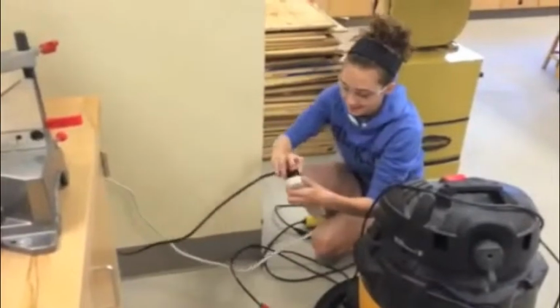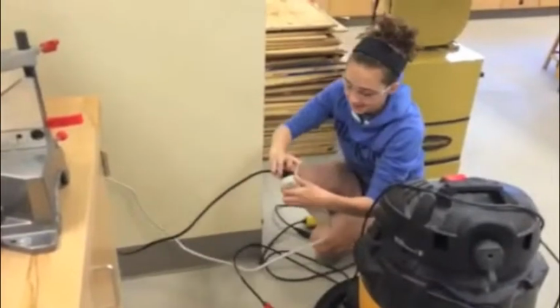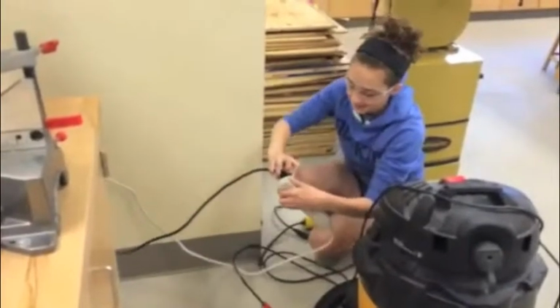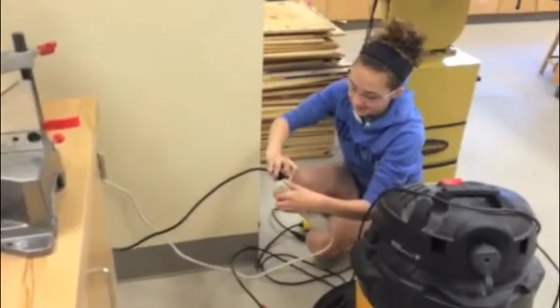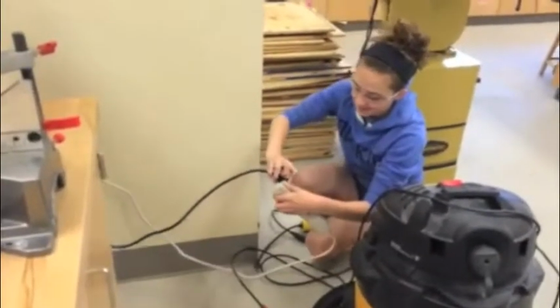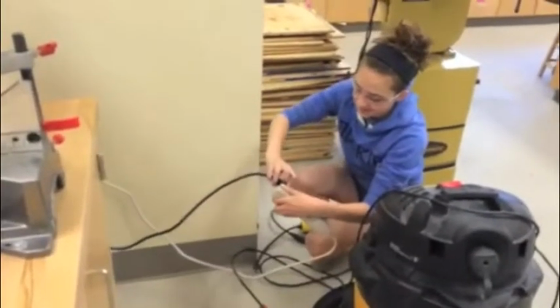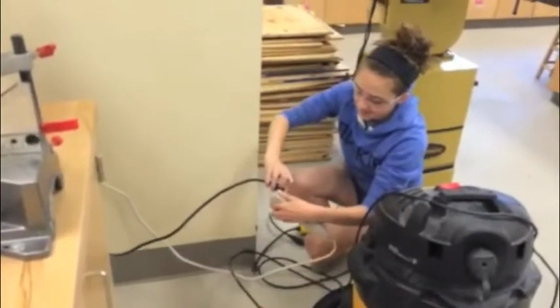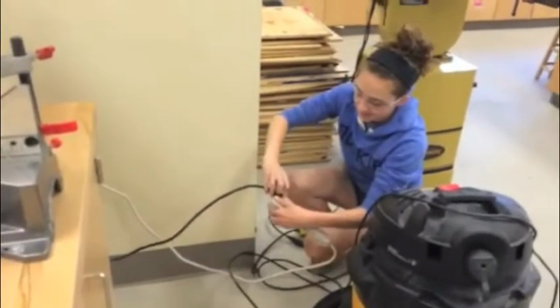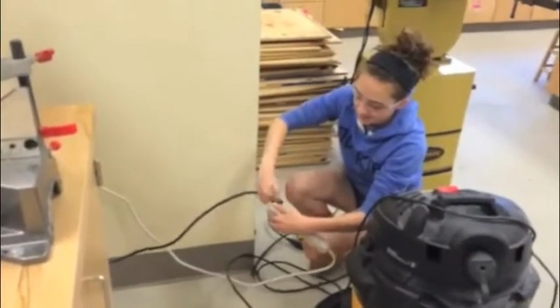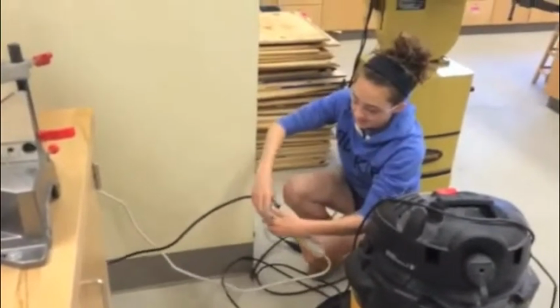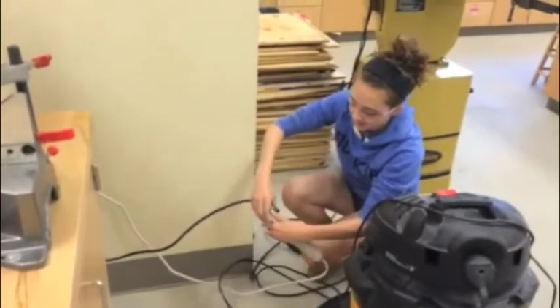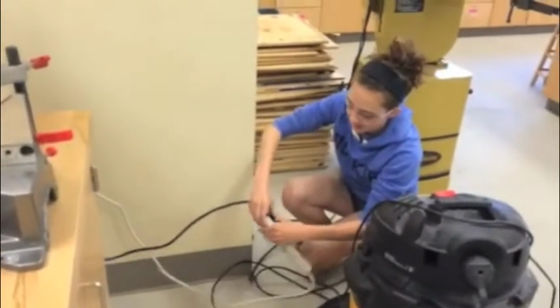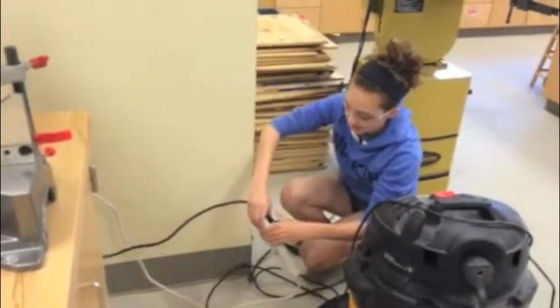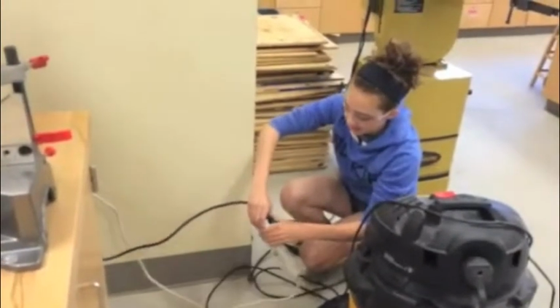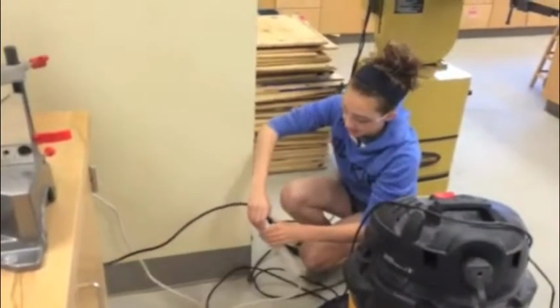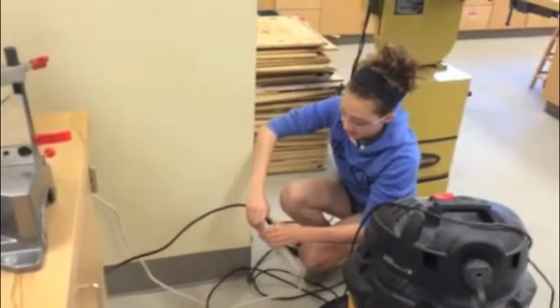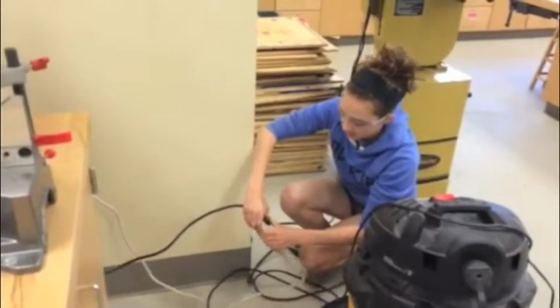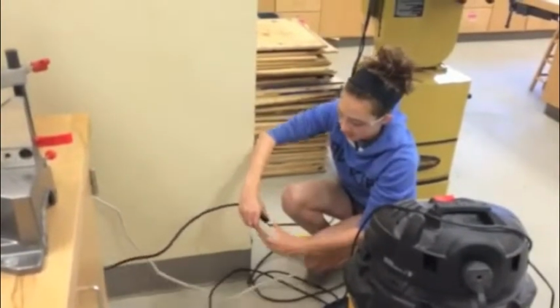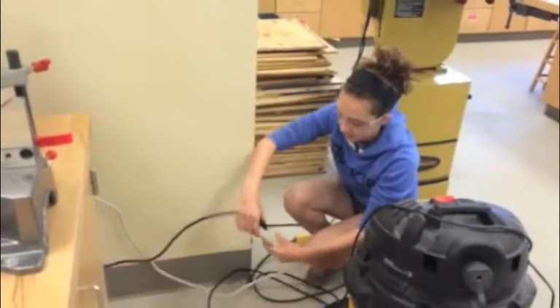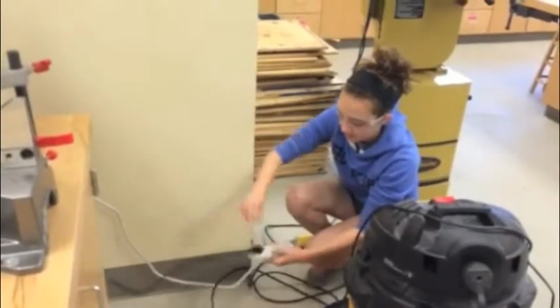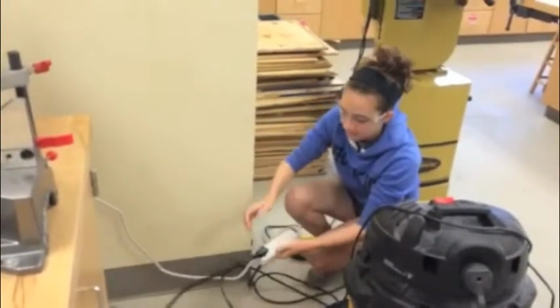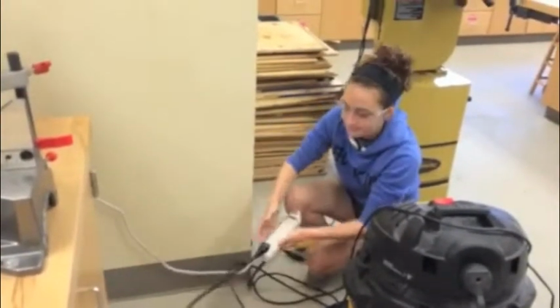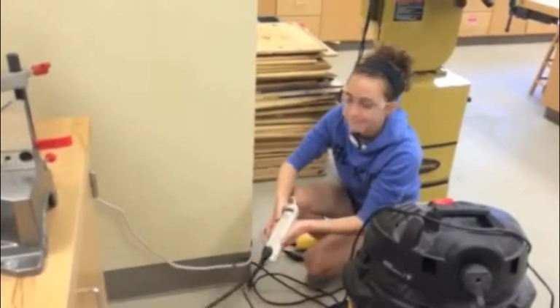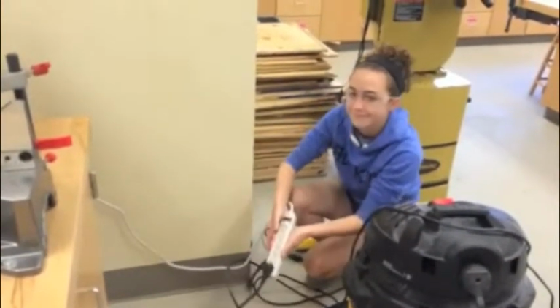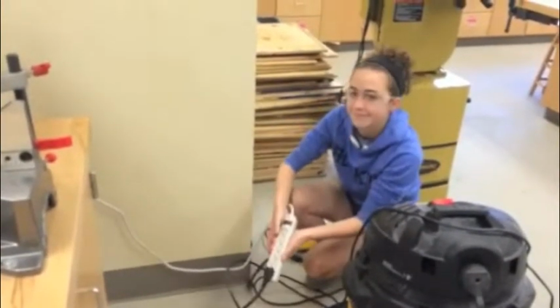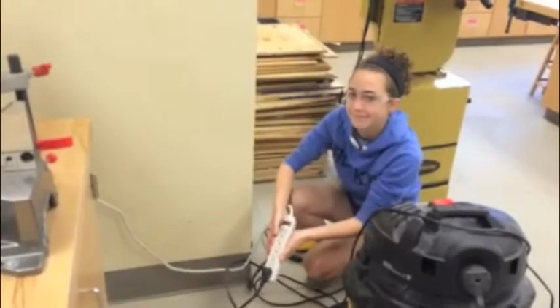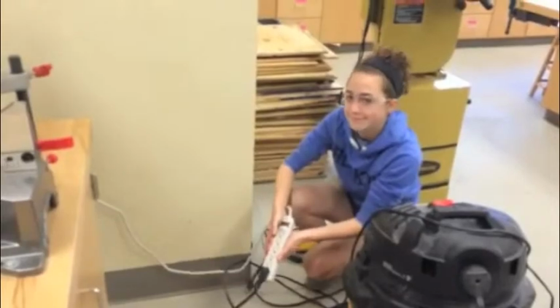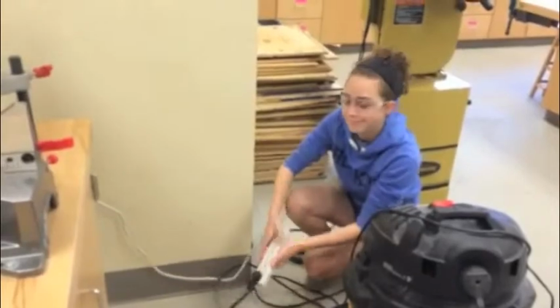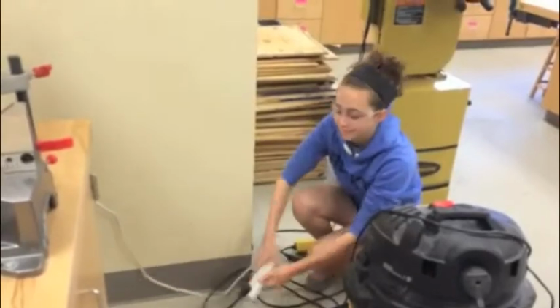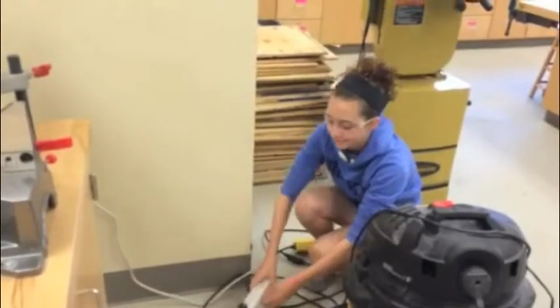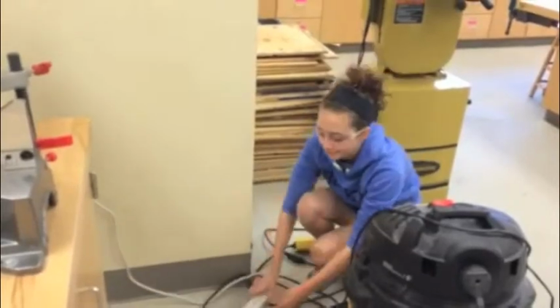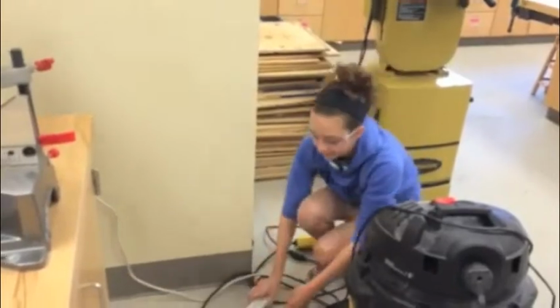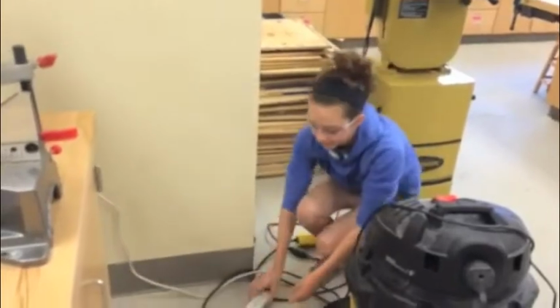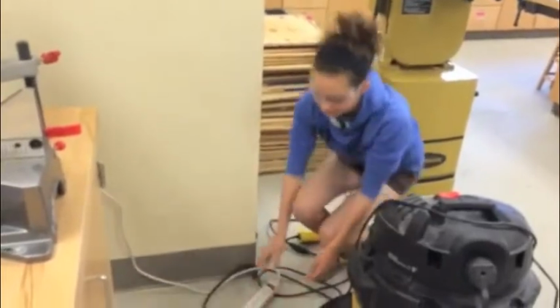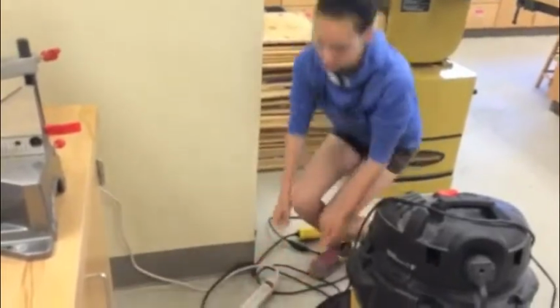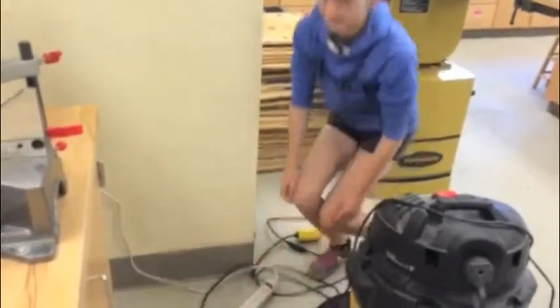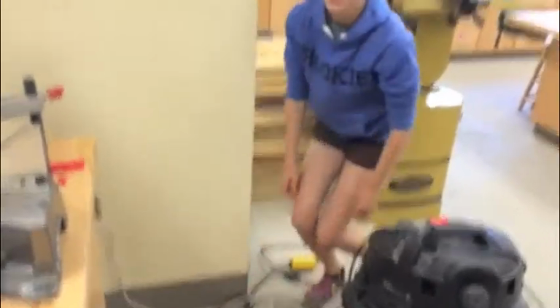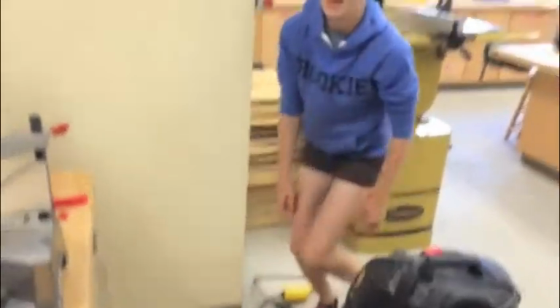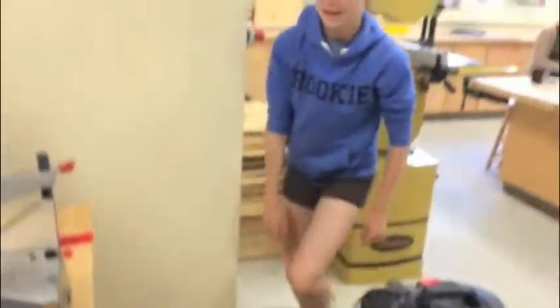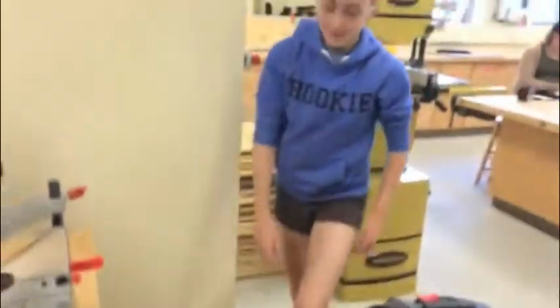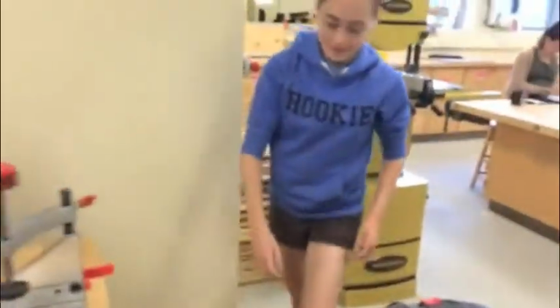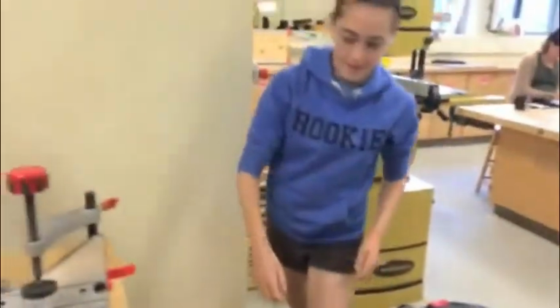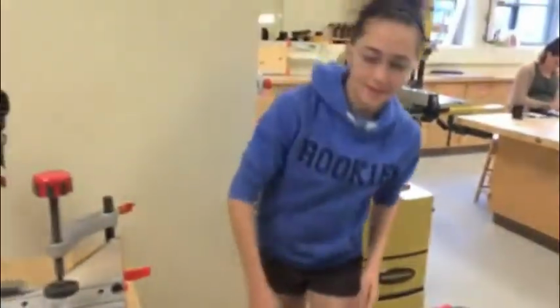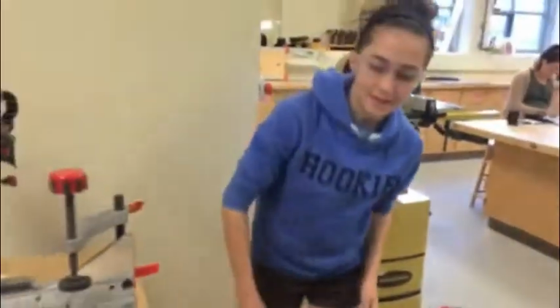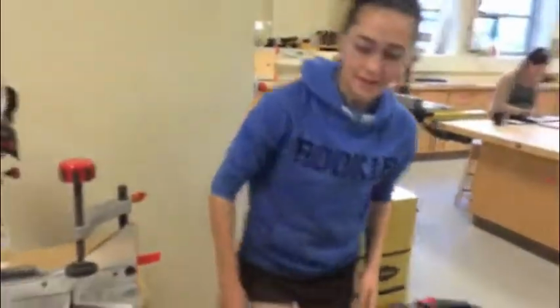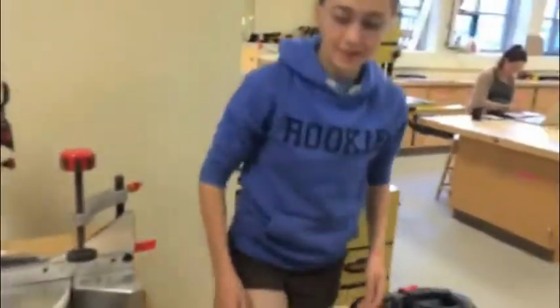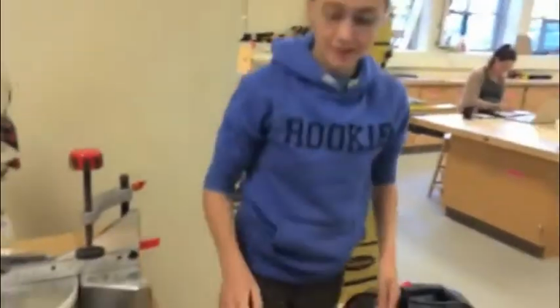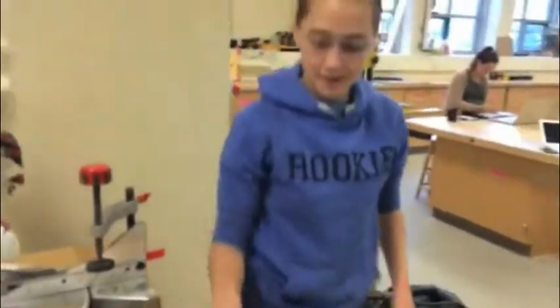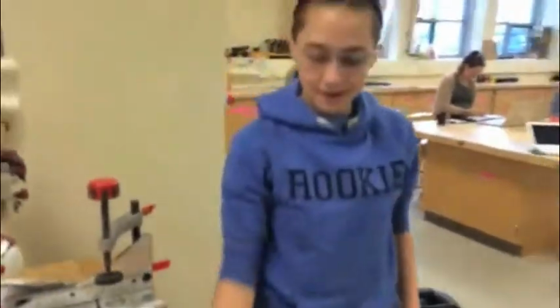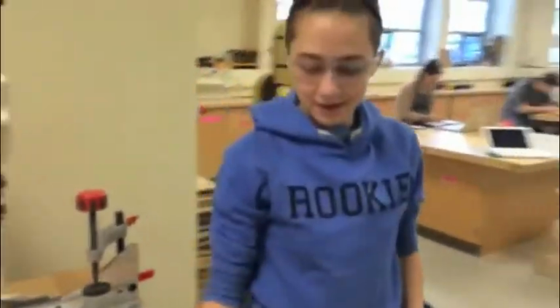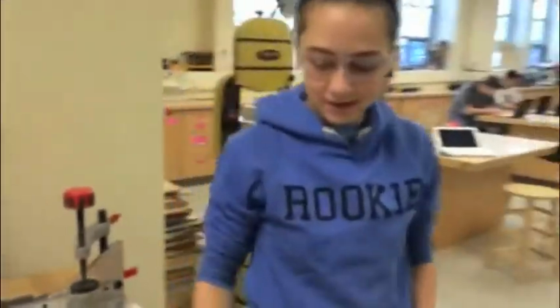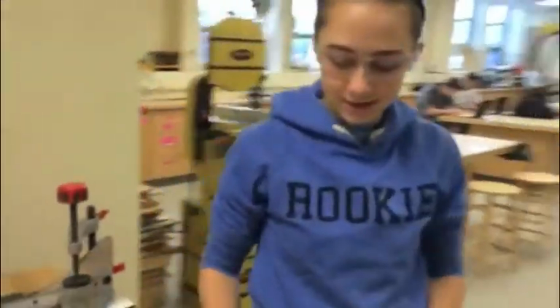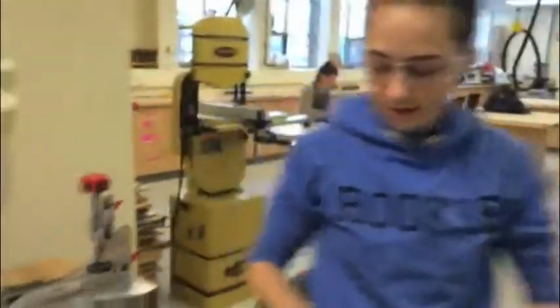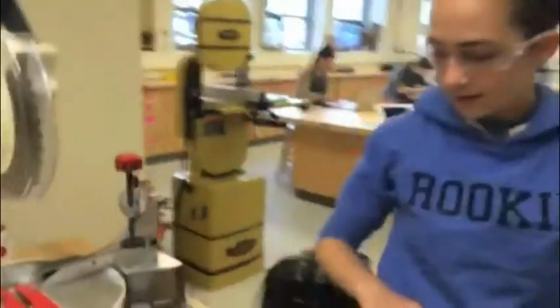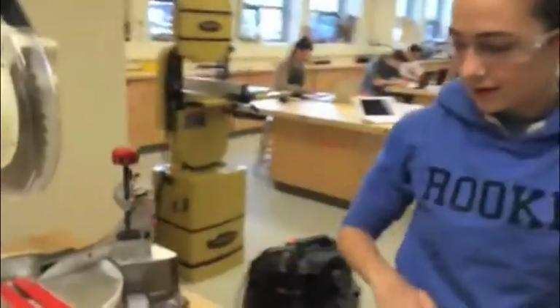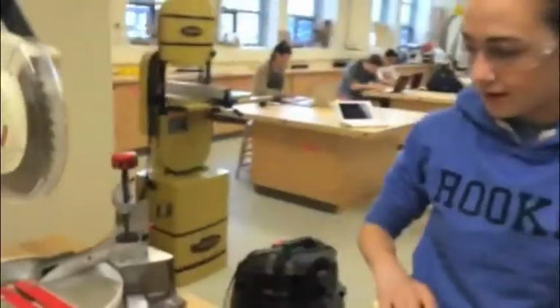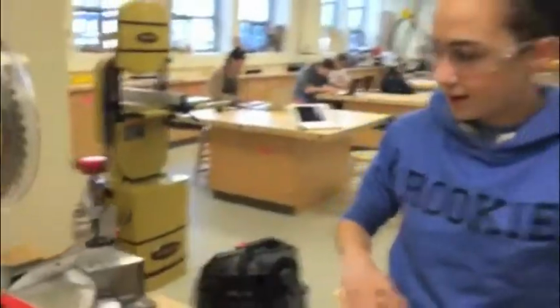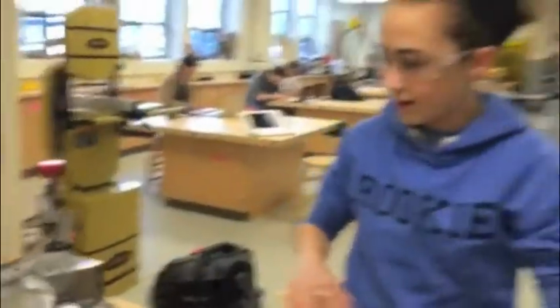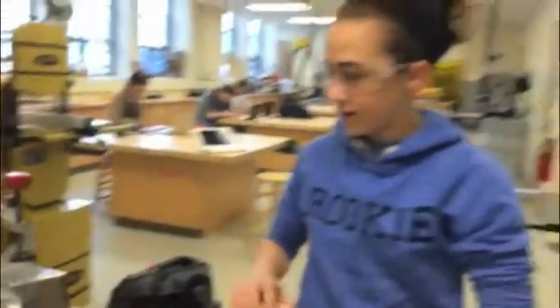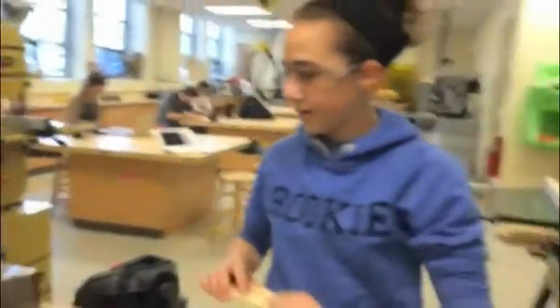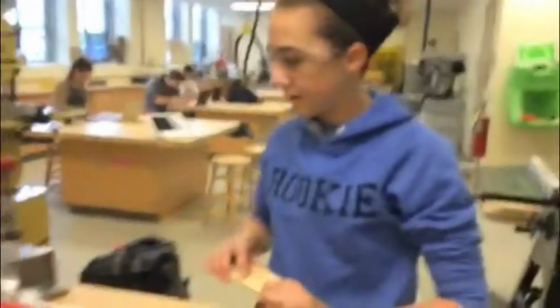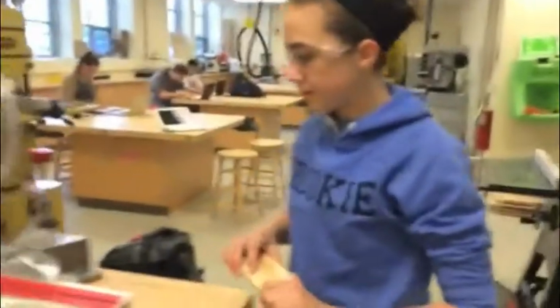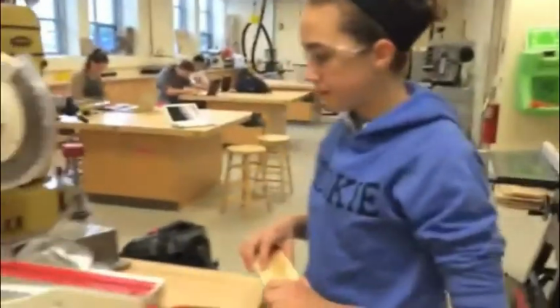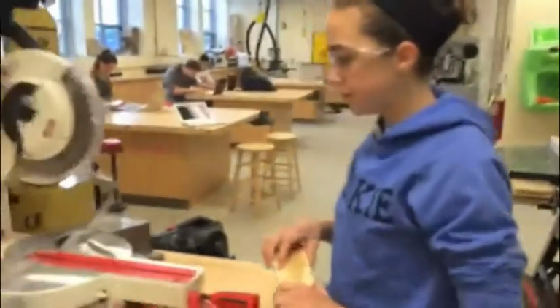The chop saw should be unplugged when you make any adjustments to the safety guards or the blade. Make sure the blade is secure before plugging in the machine.